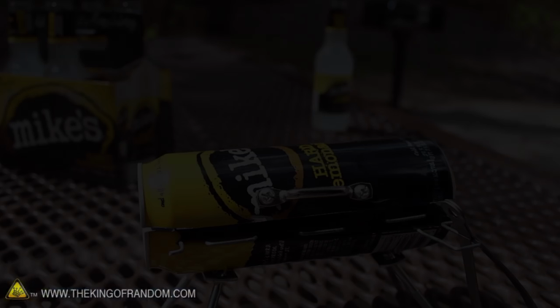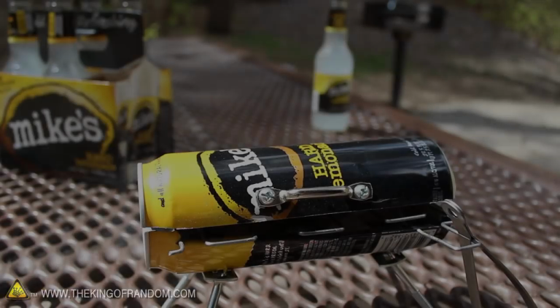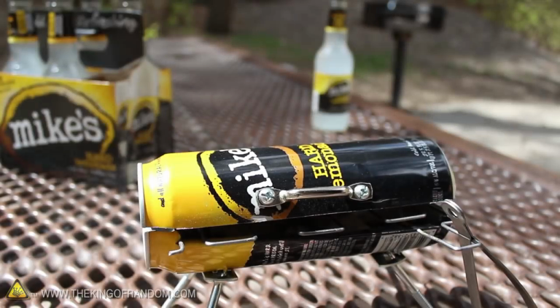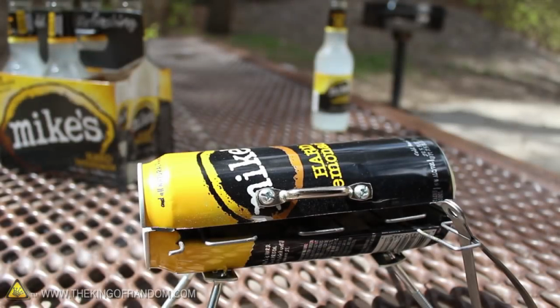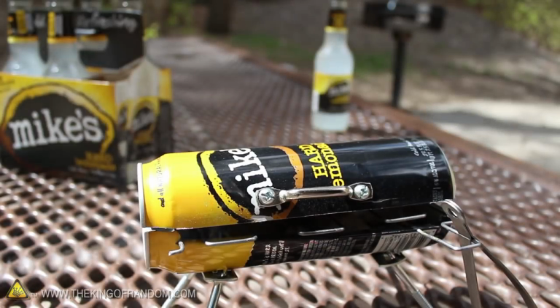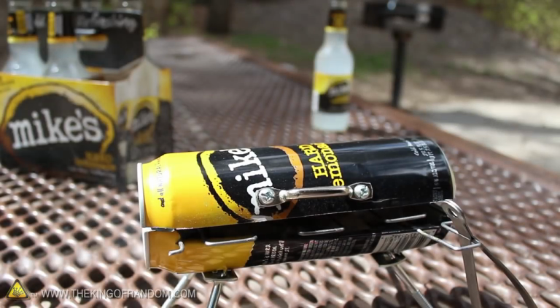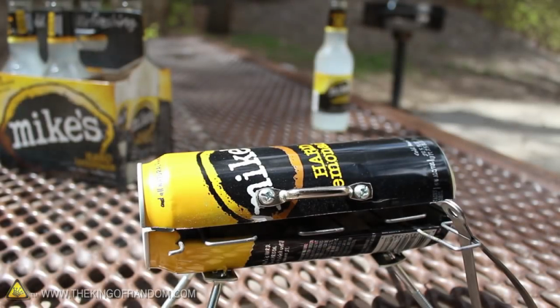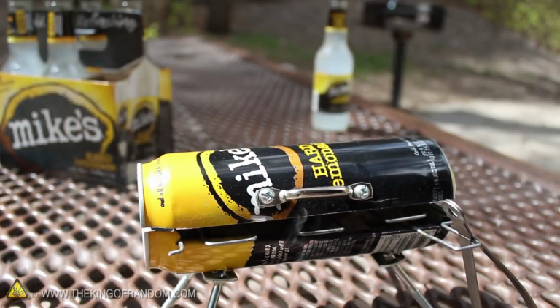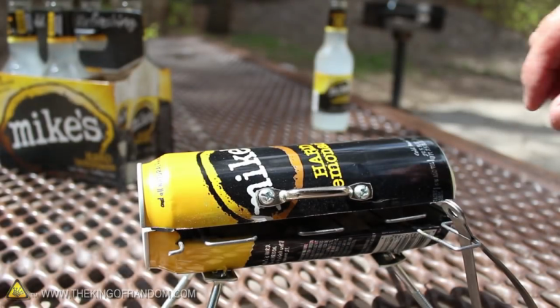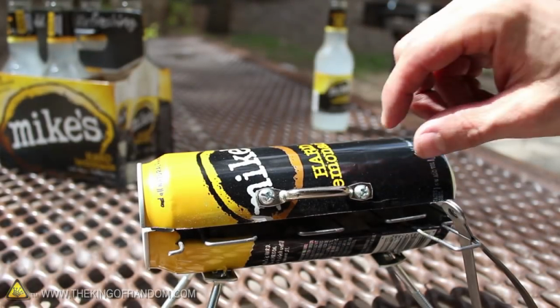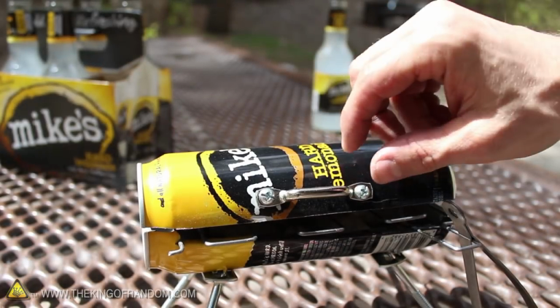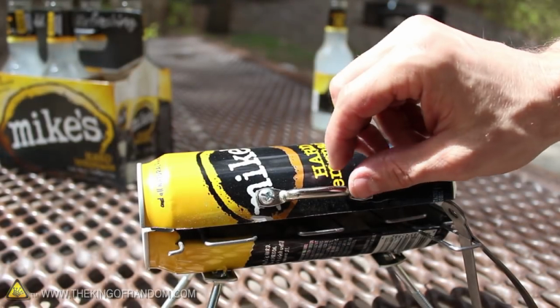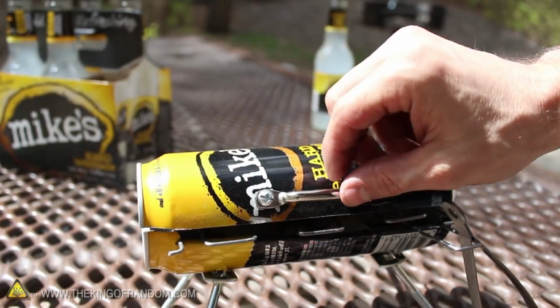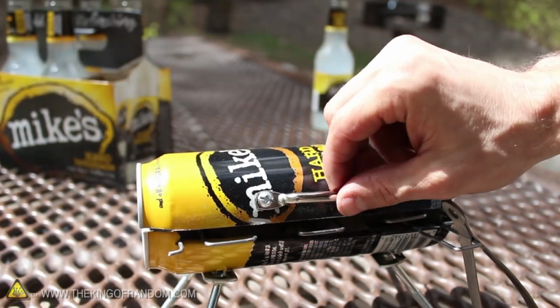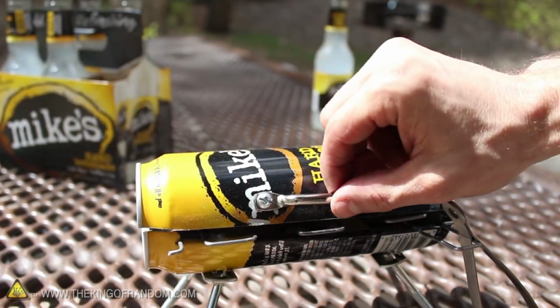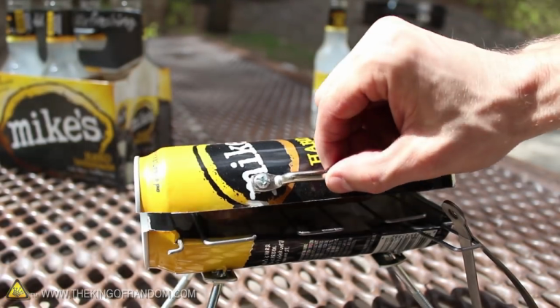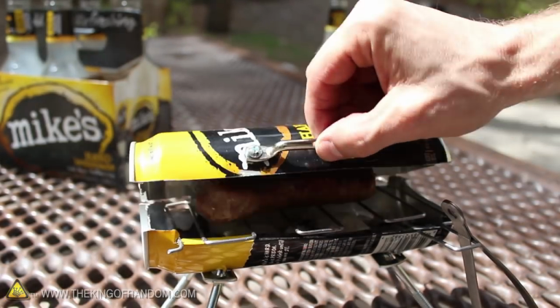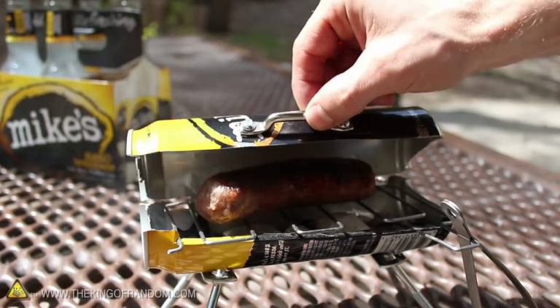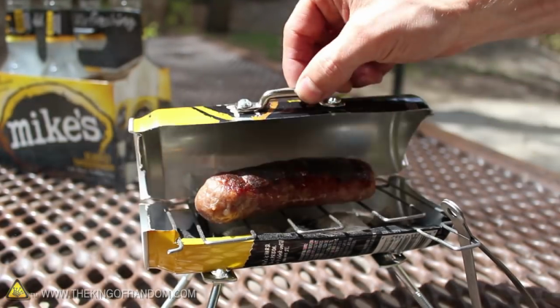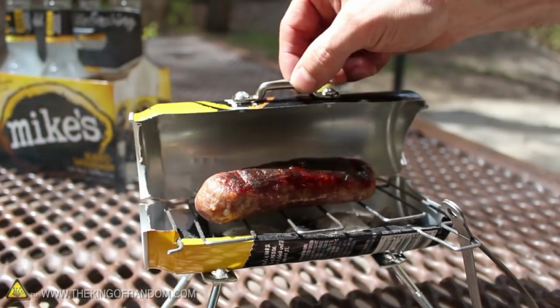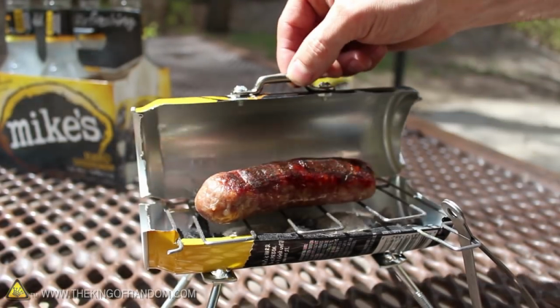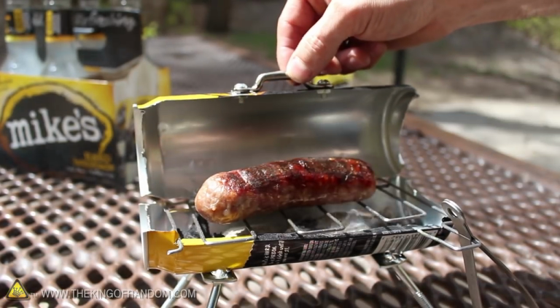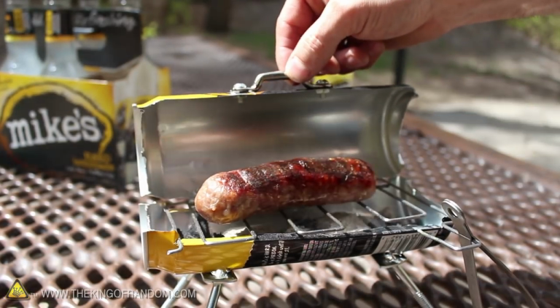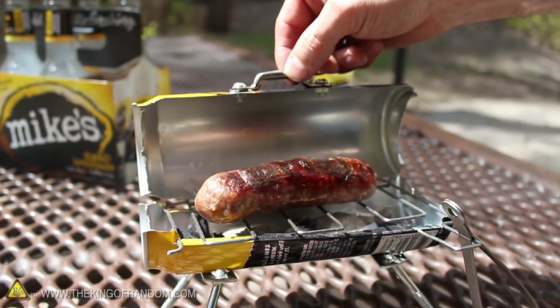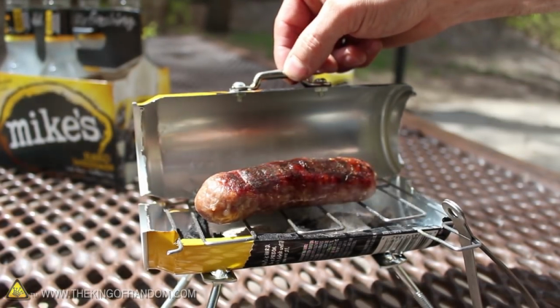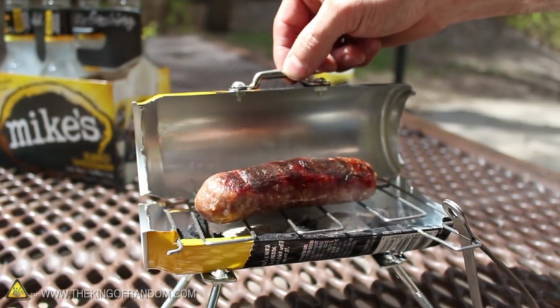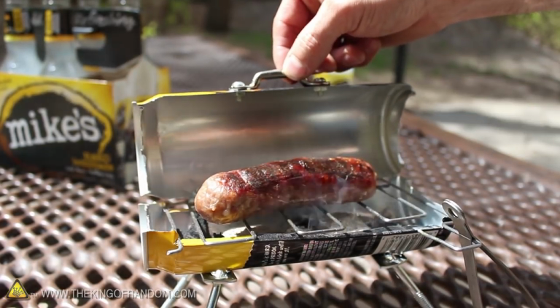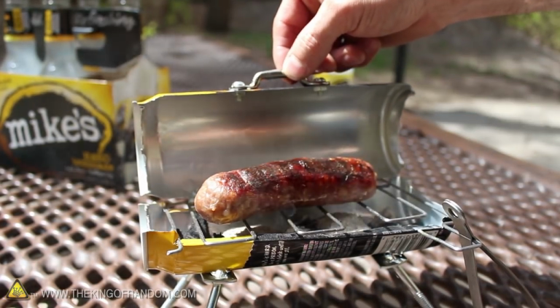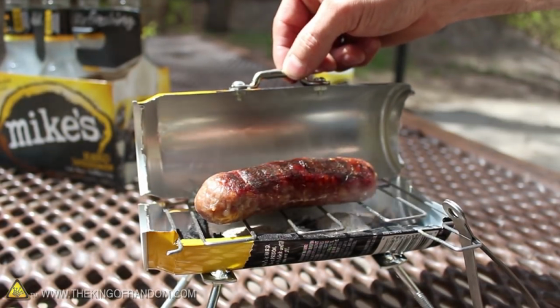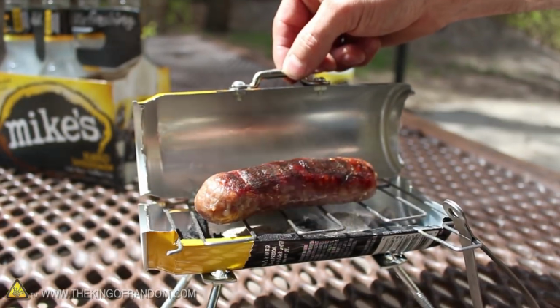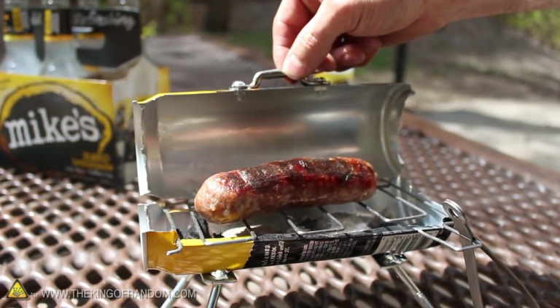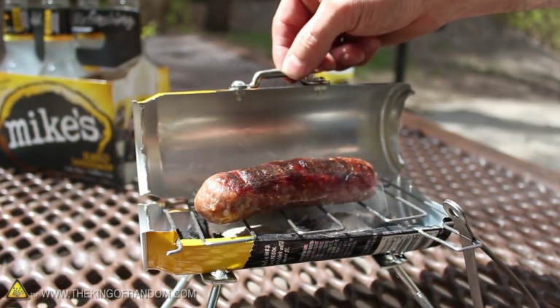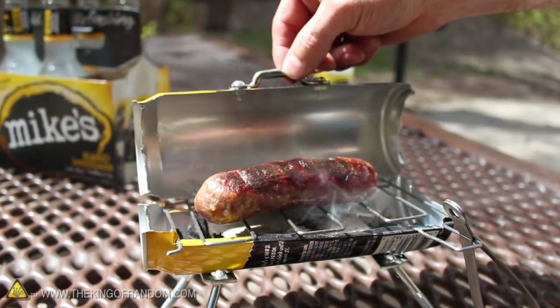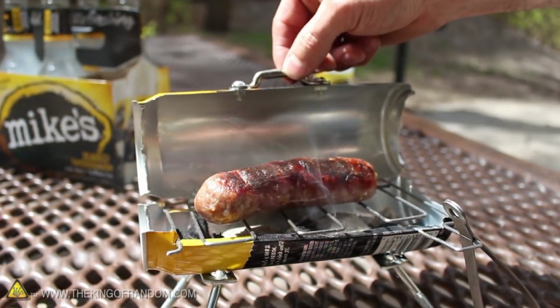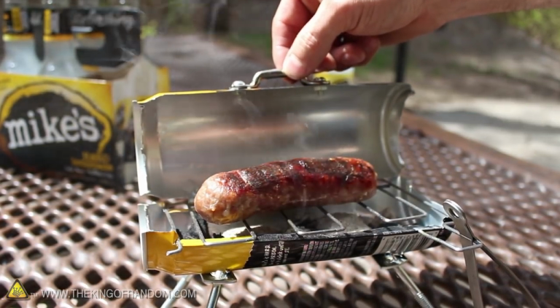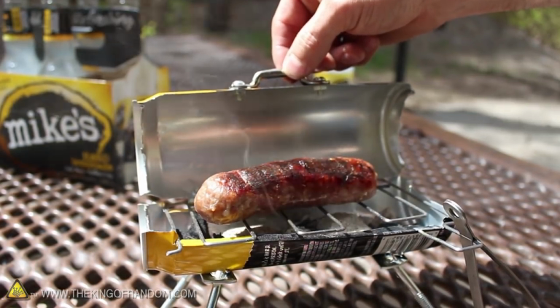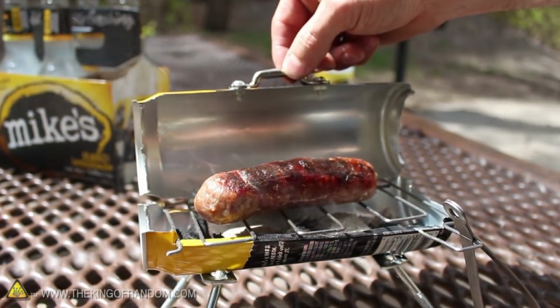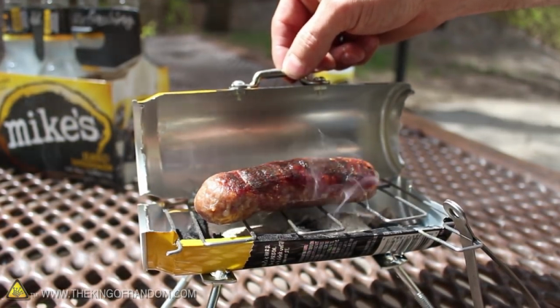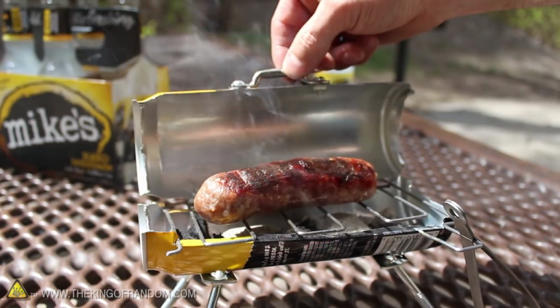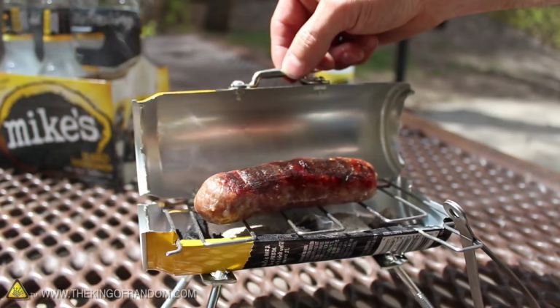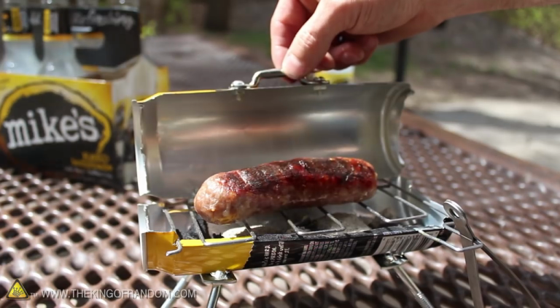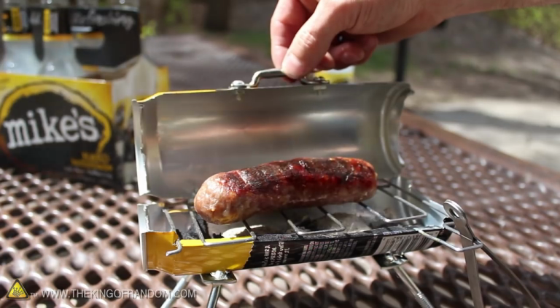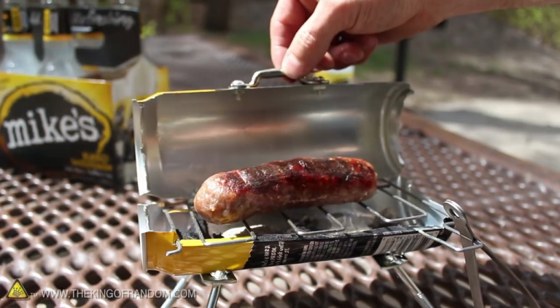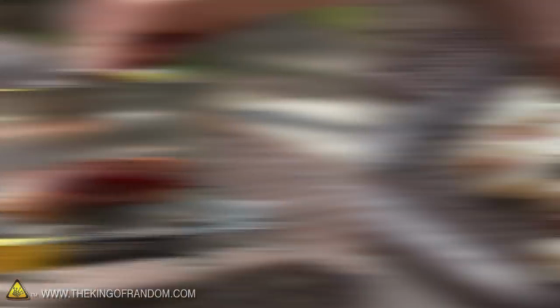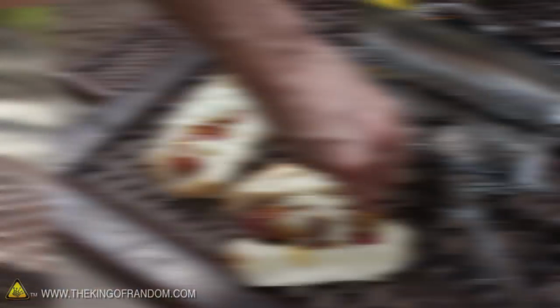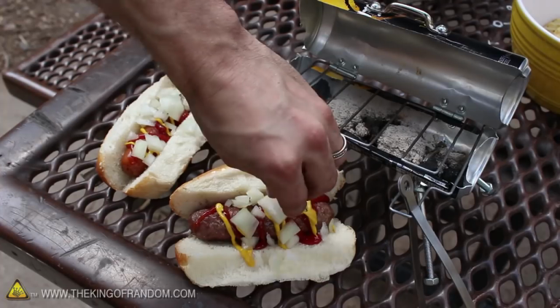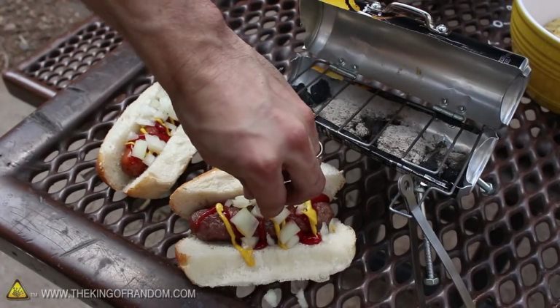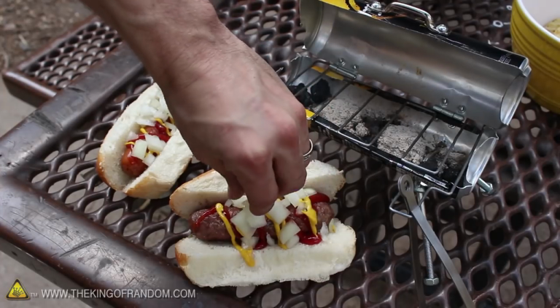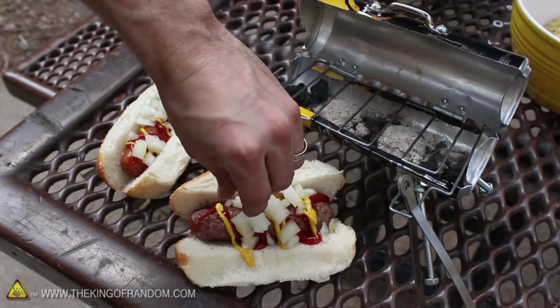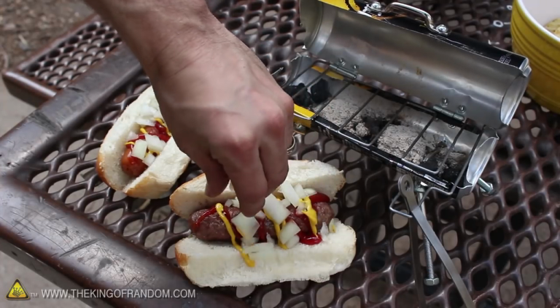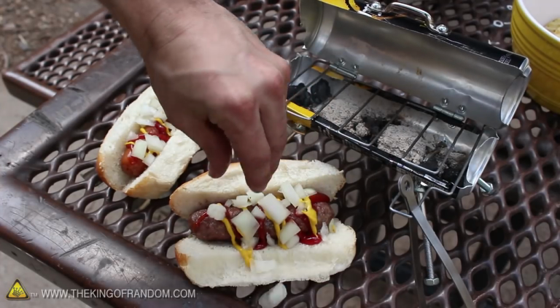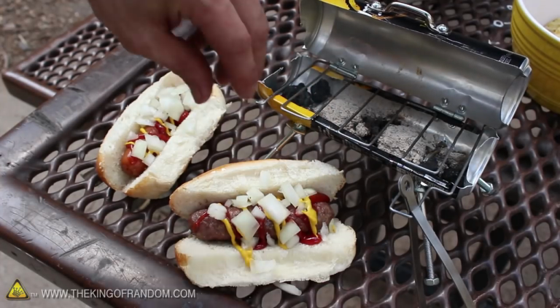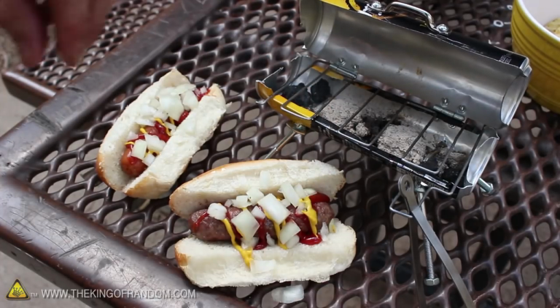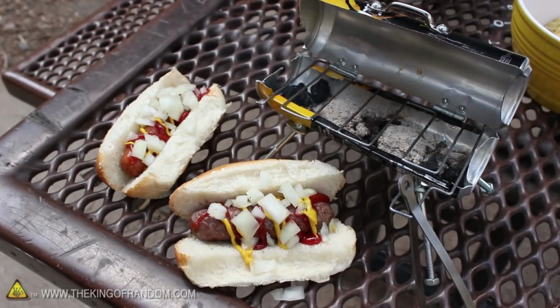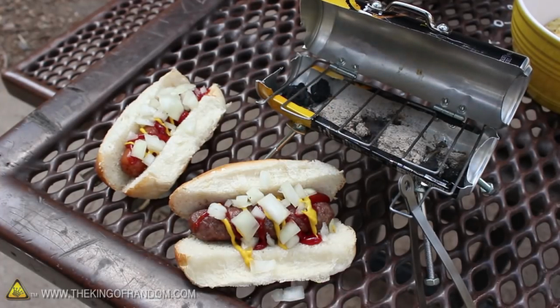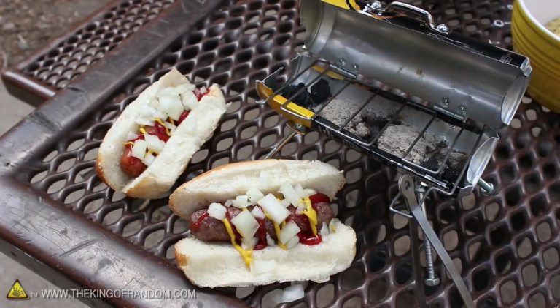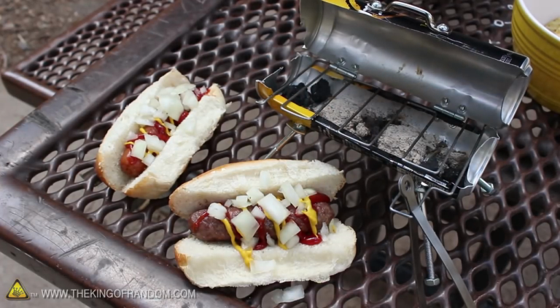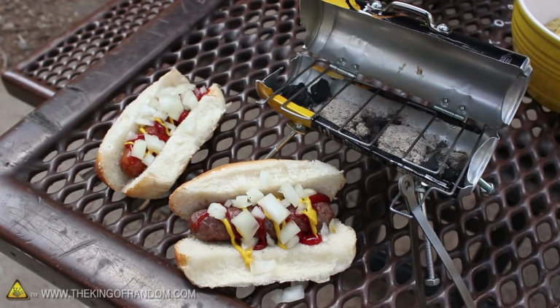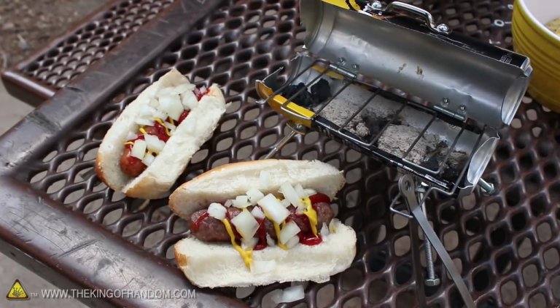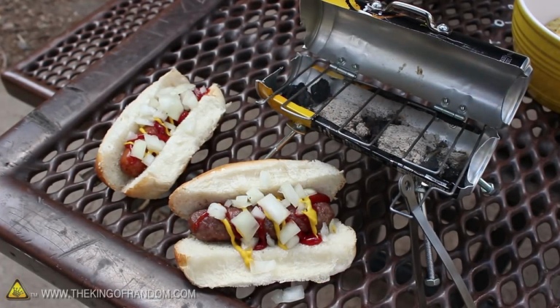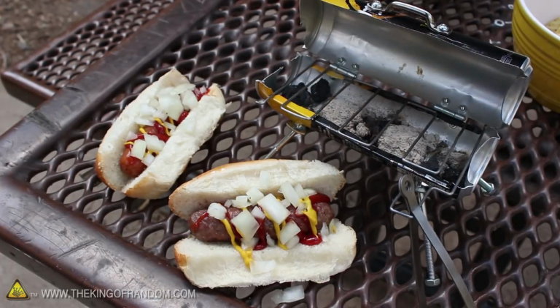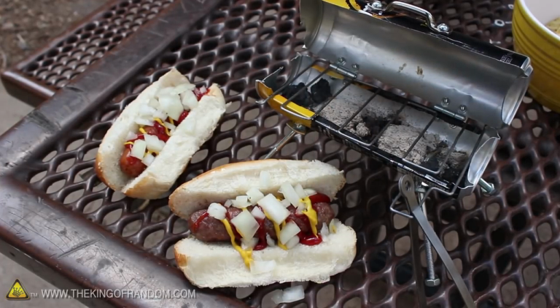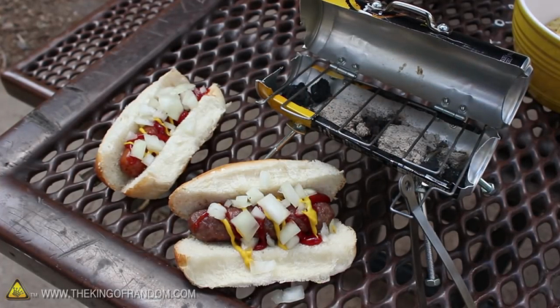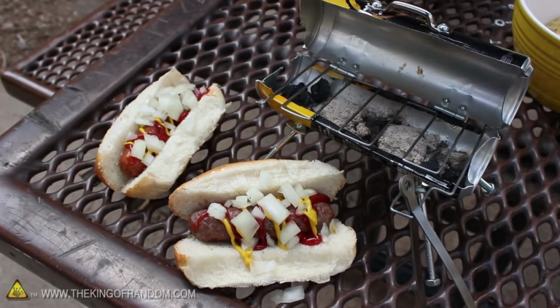I just made a bitty-cue that grilled the largest garlic and onion bratwurst I could find at the grocery store, so there's a good chance it'll handle your hot dogs as well.